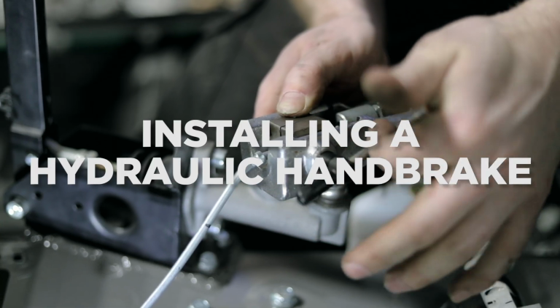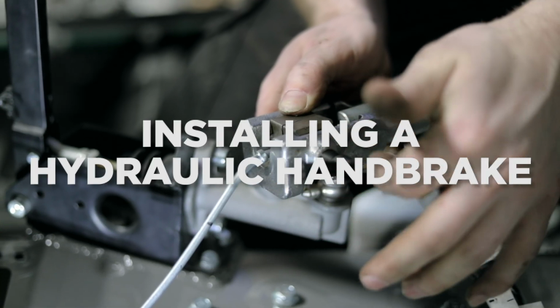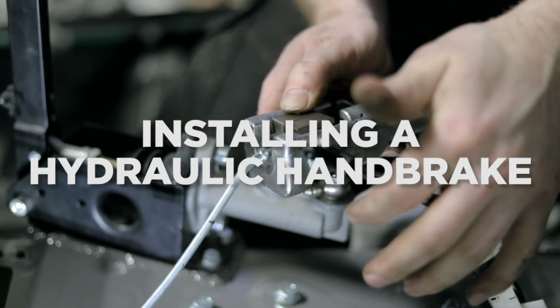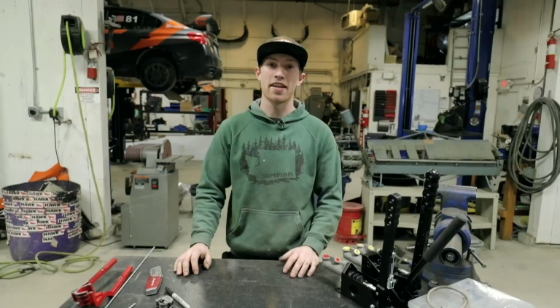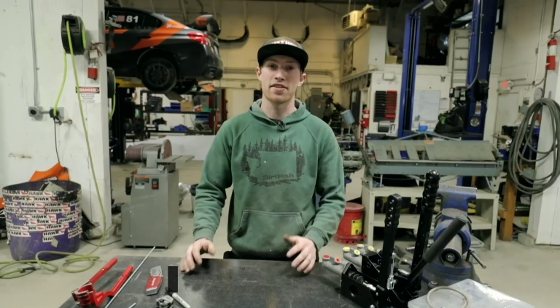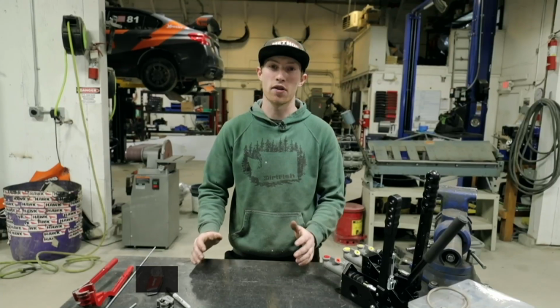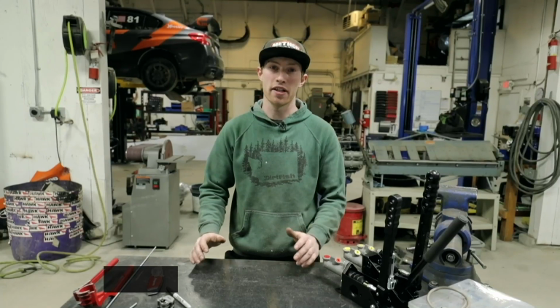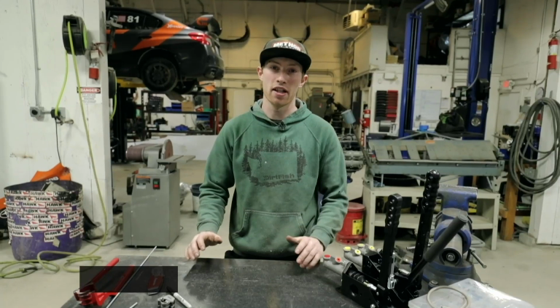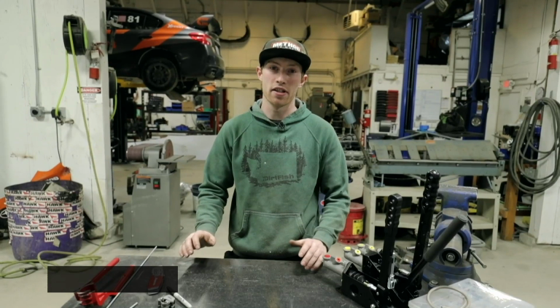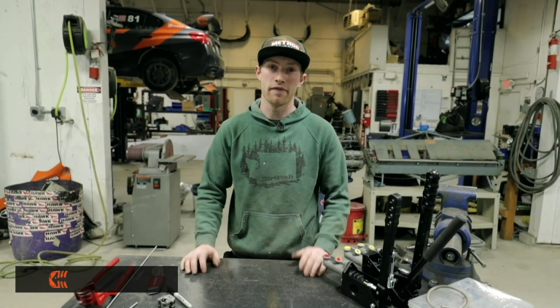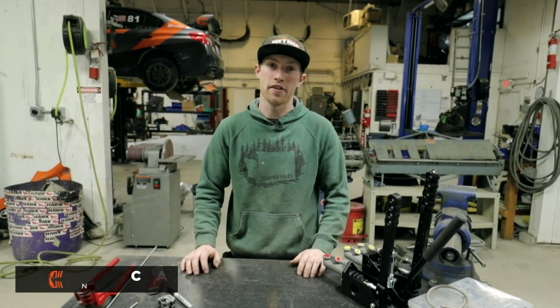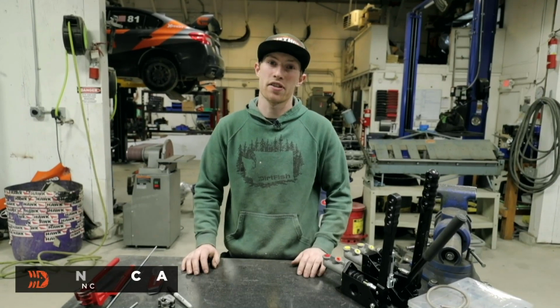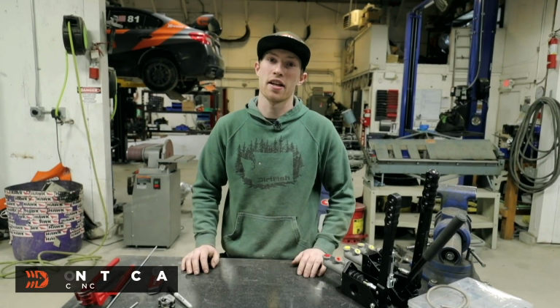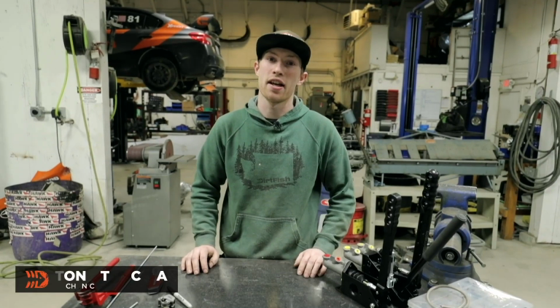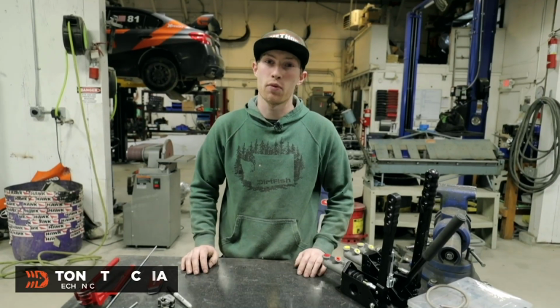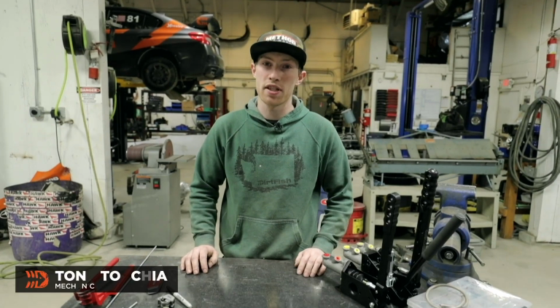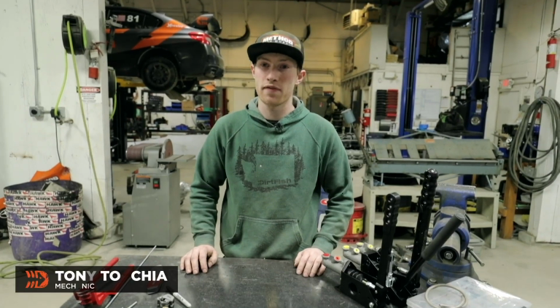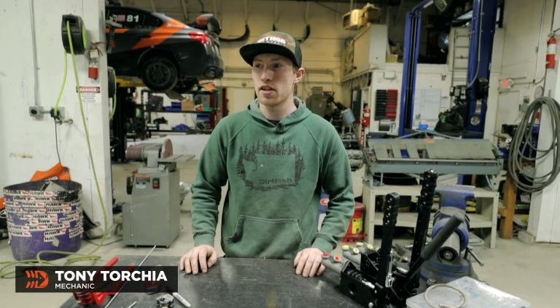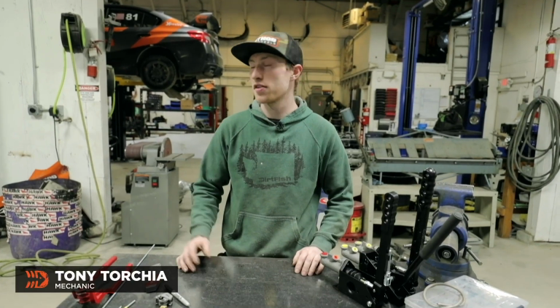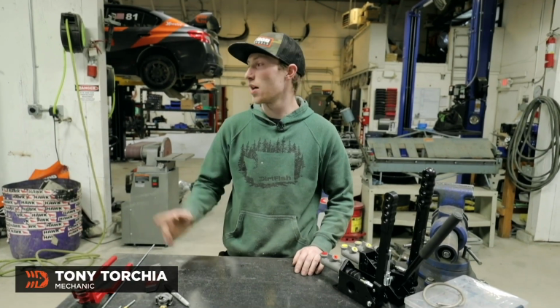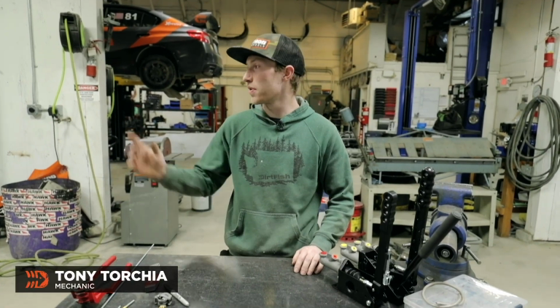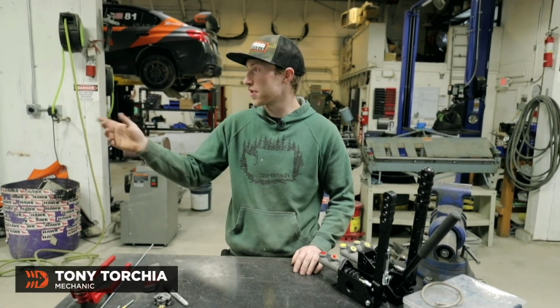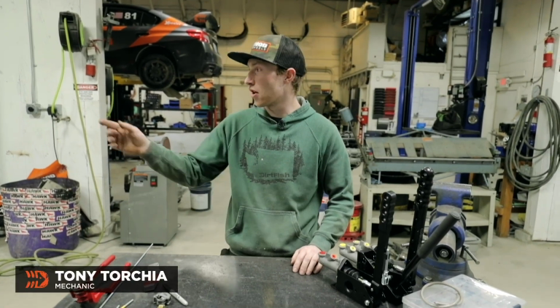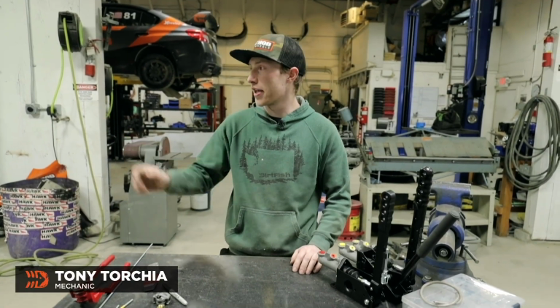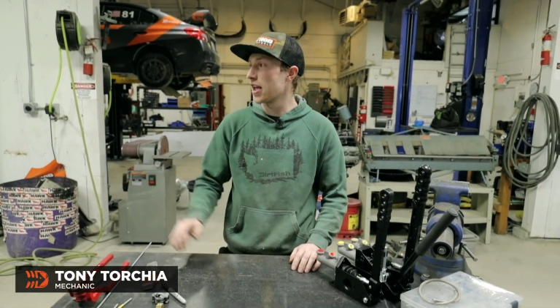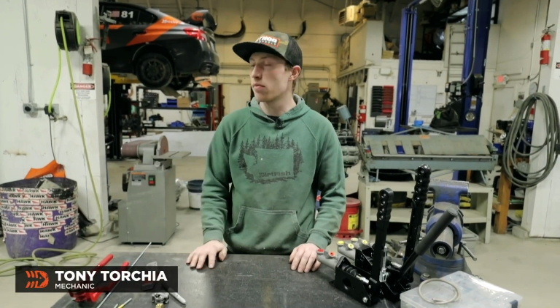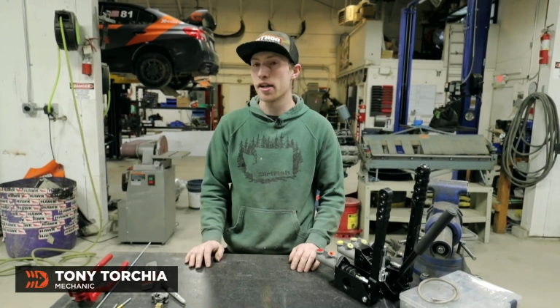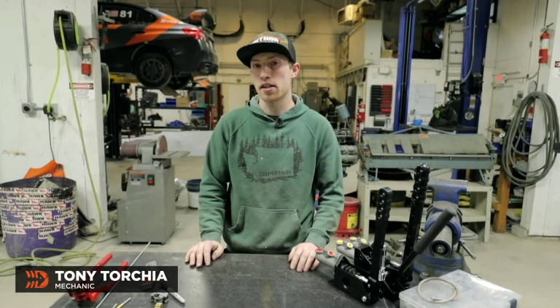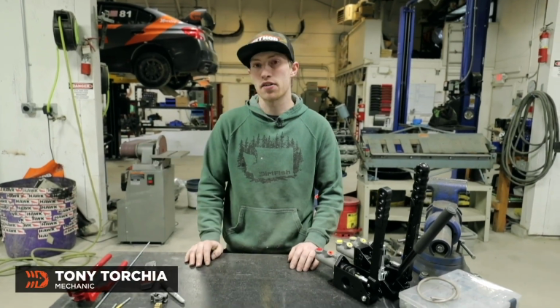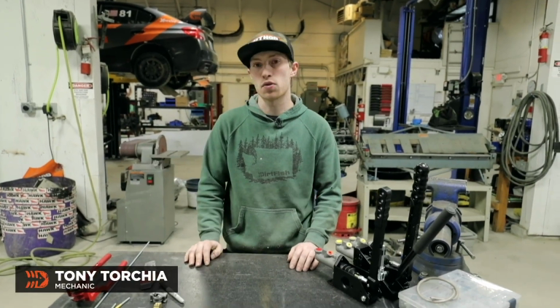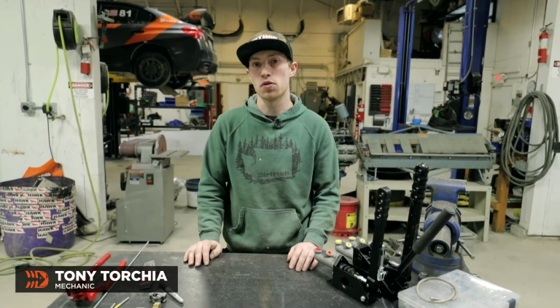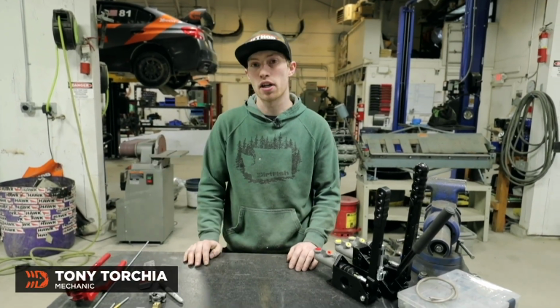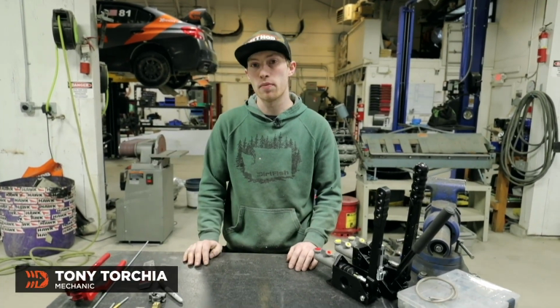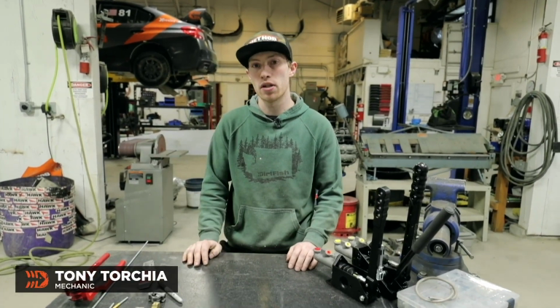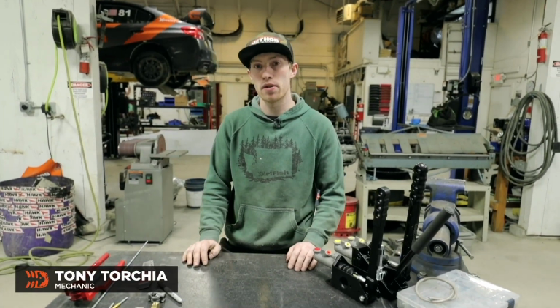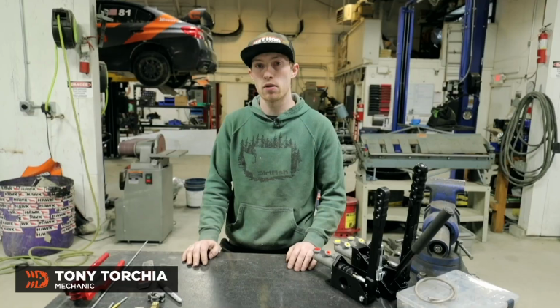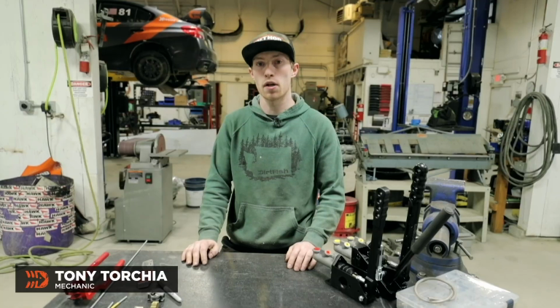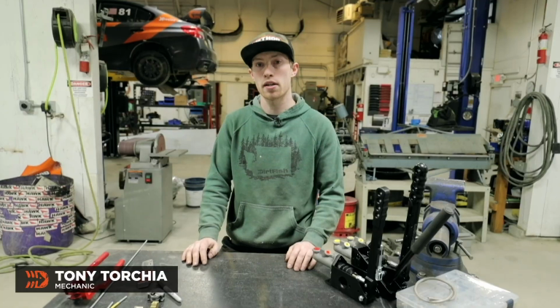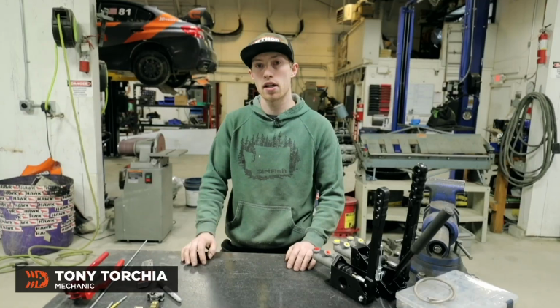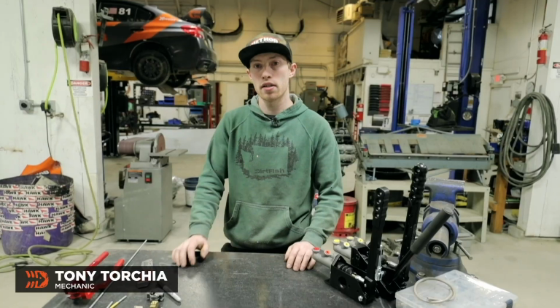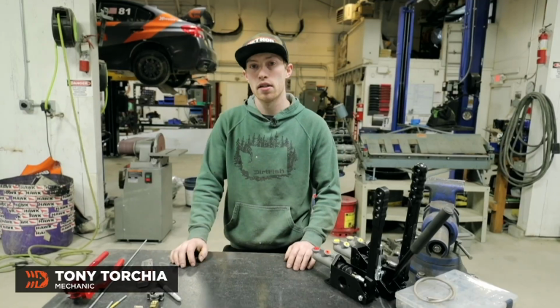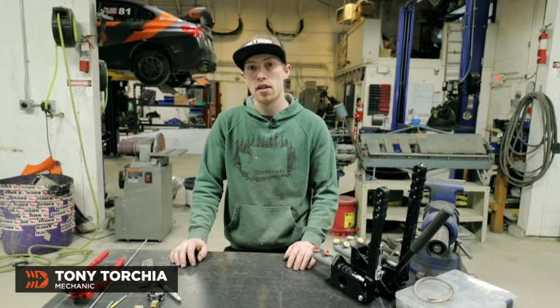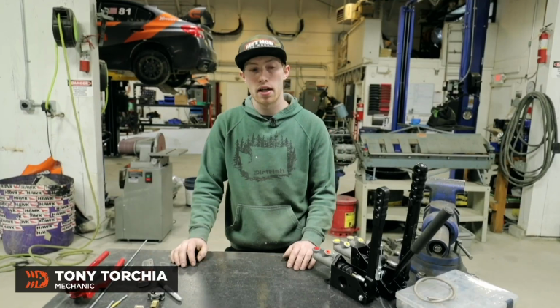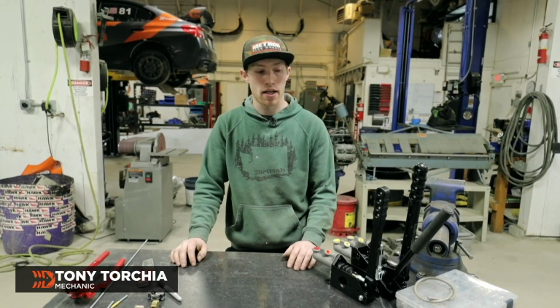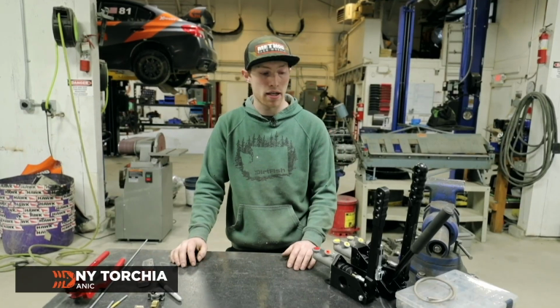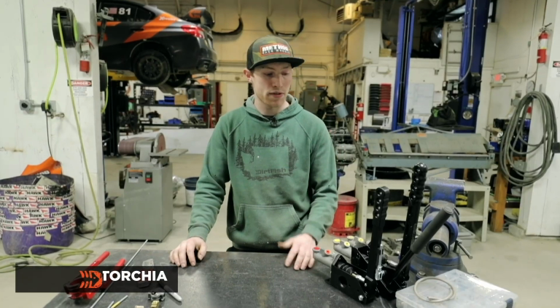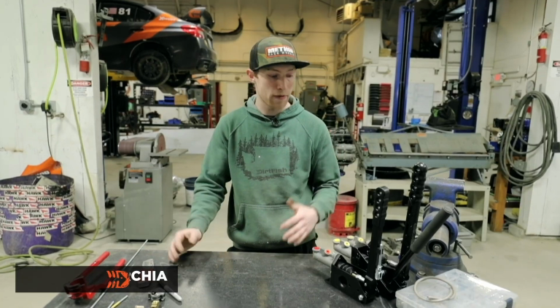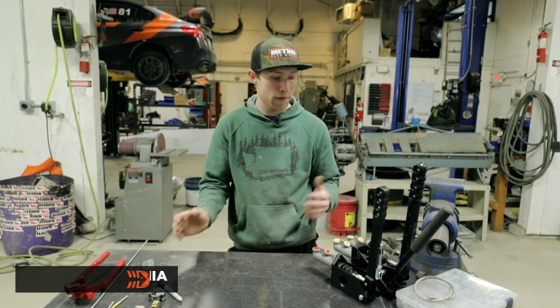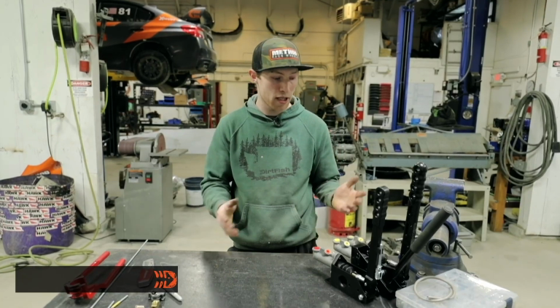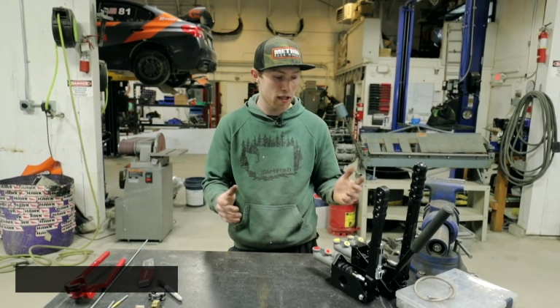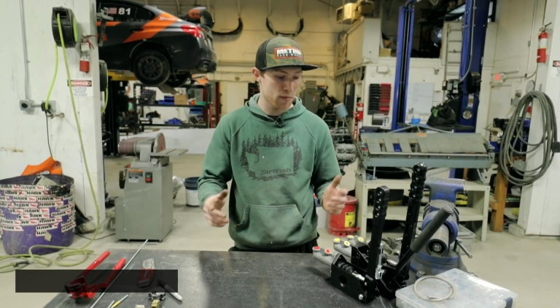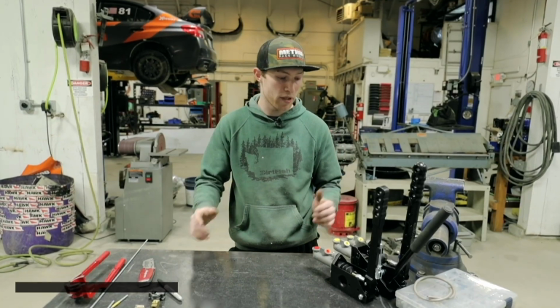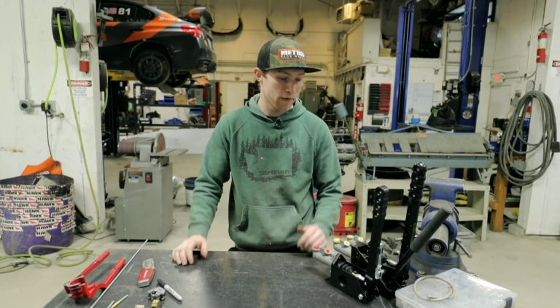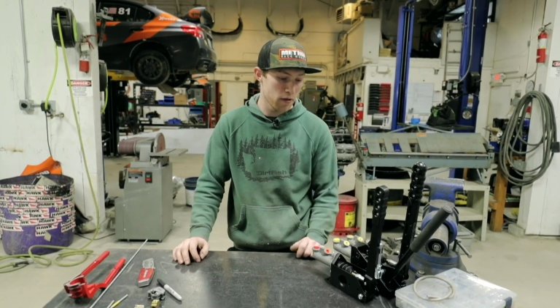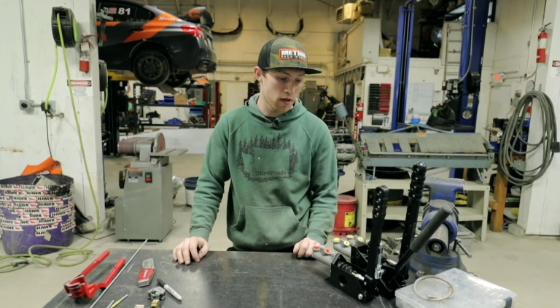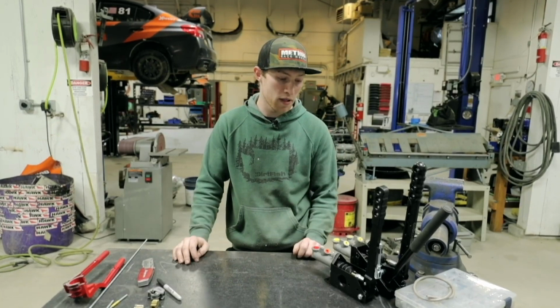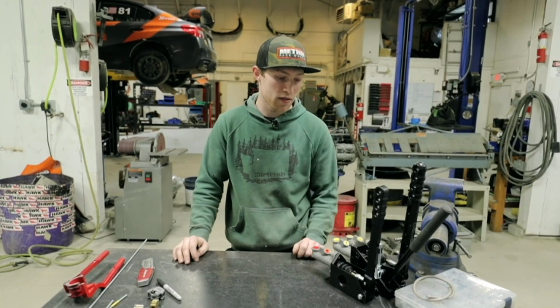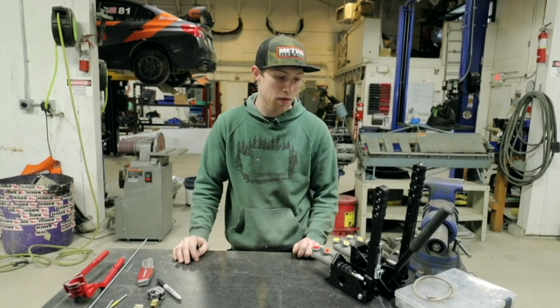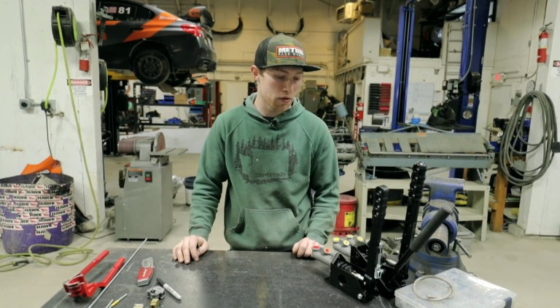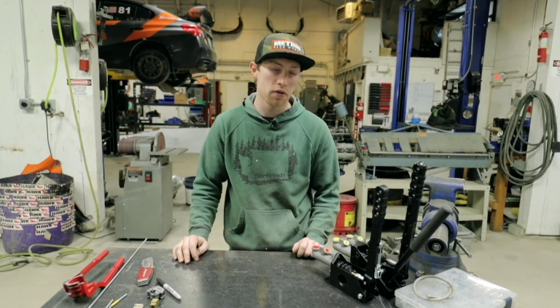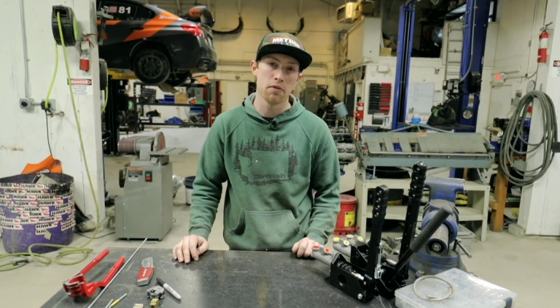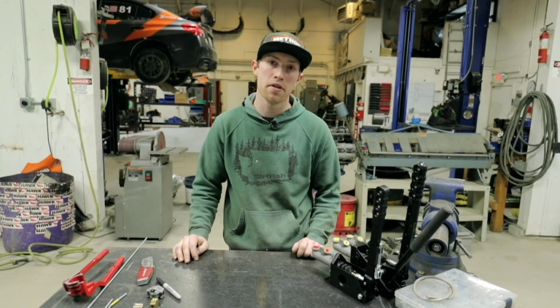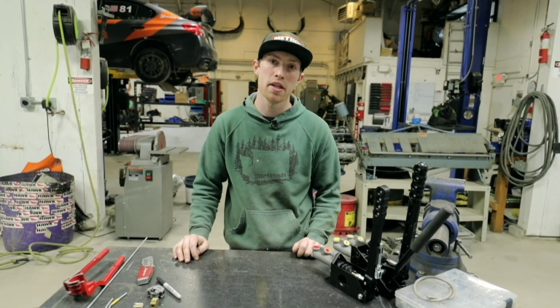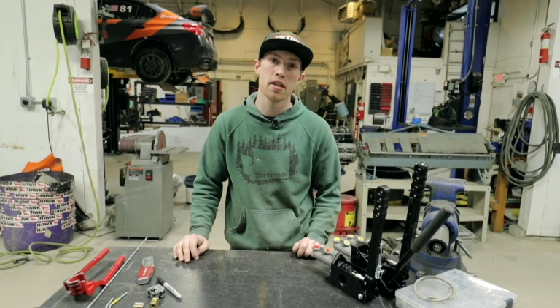Hey guys, Tony here at Dirtfish. We just finished up installing a handbrake on a school car build that we're working on. I figured I'd explain a few of the things that we're doing with it.